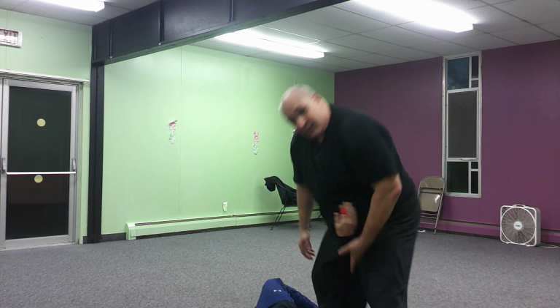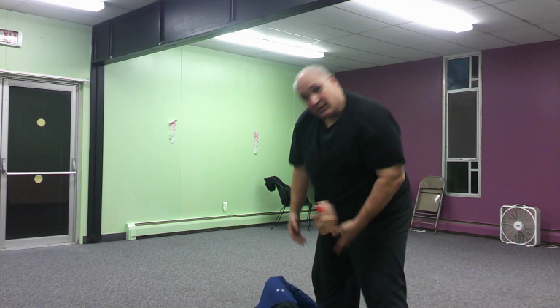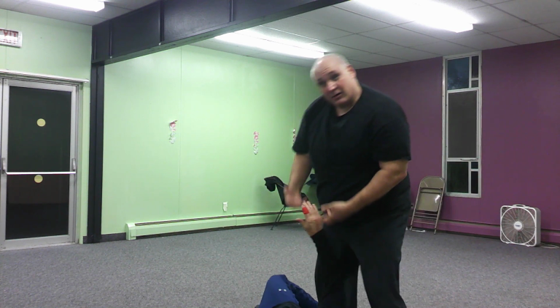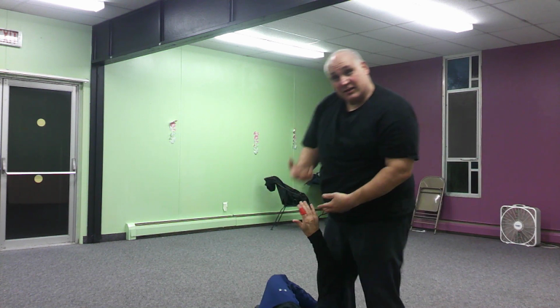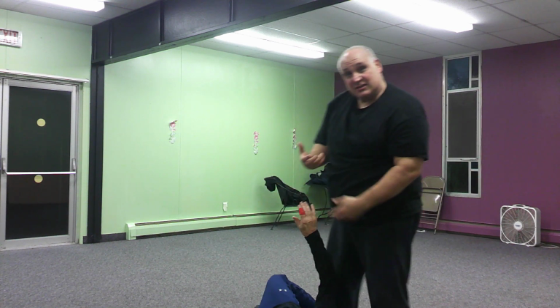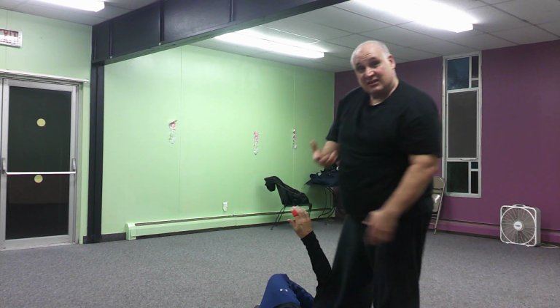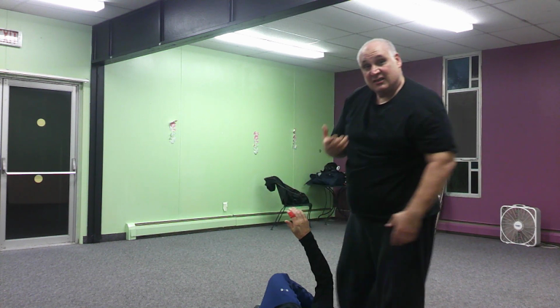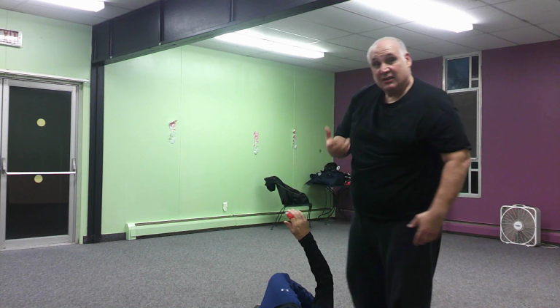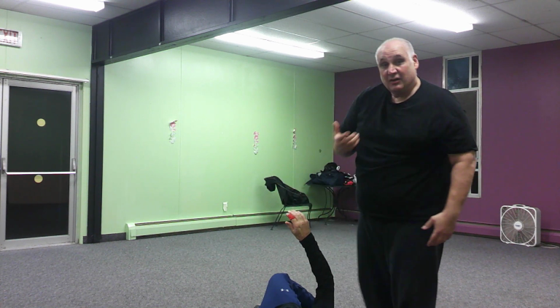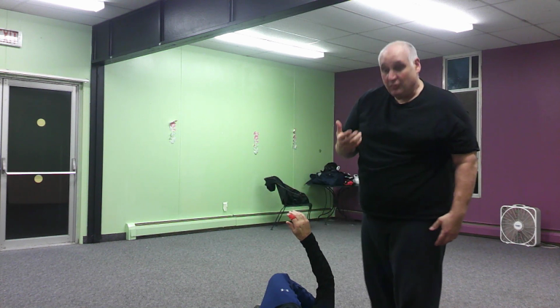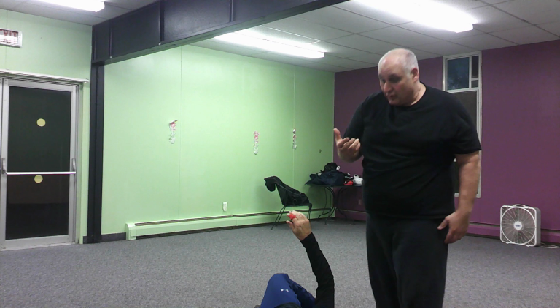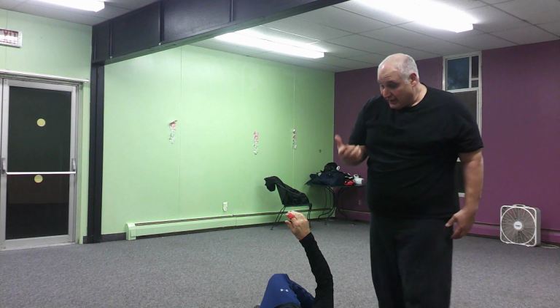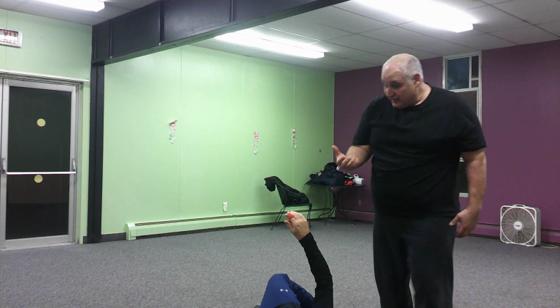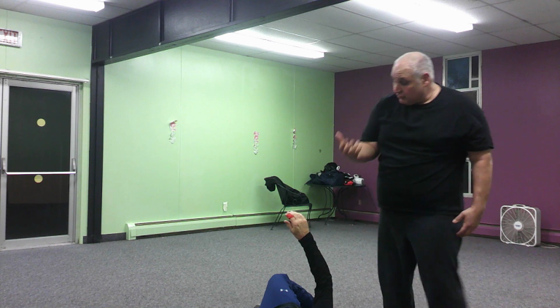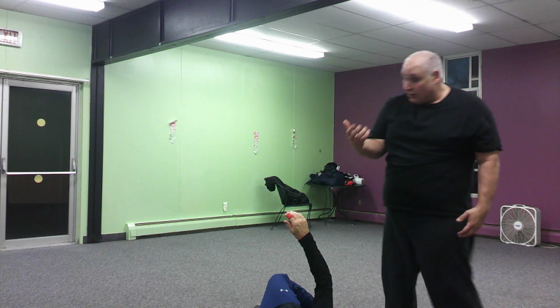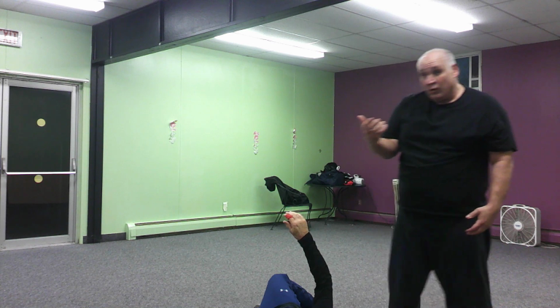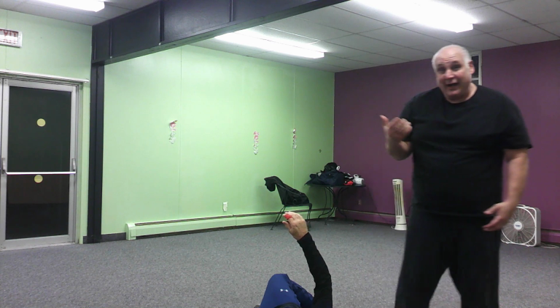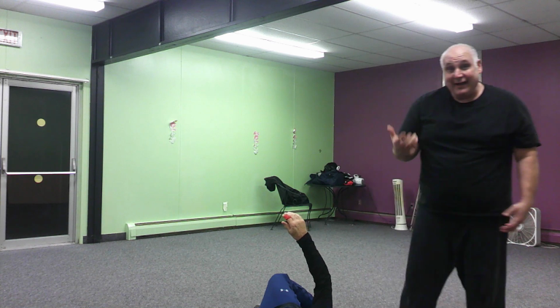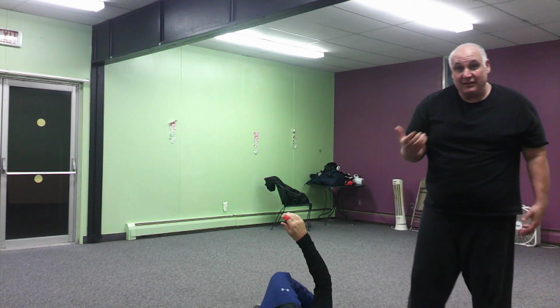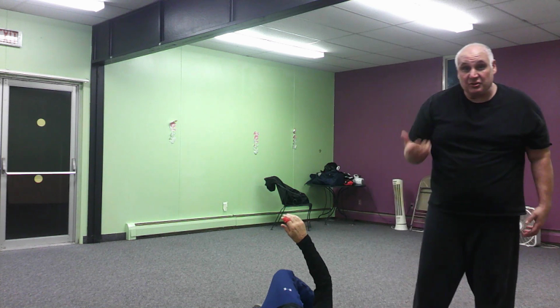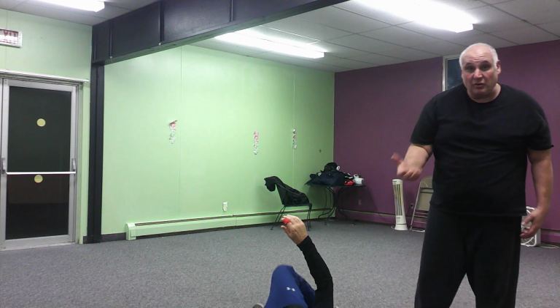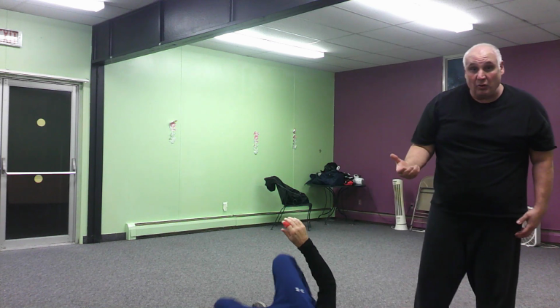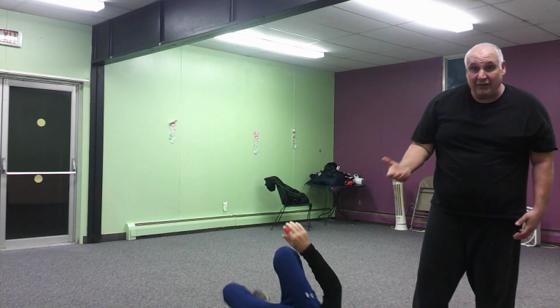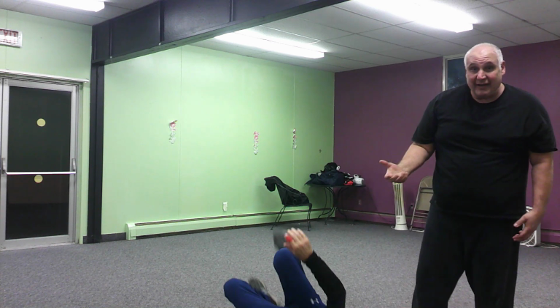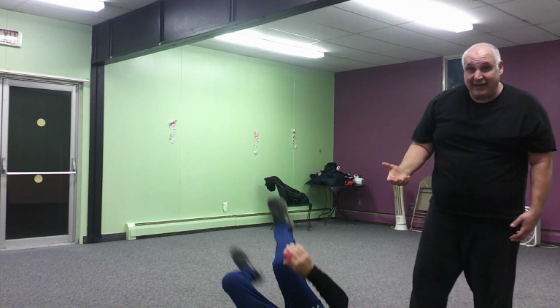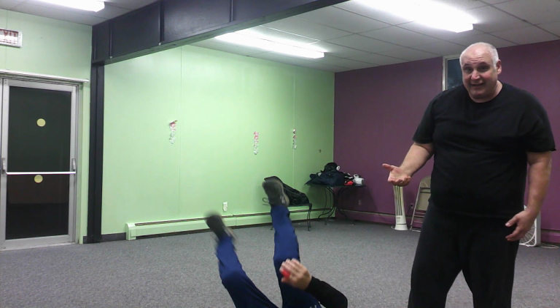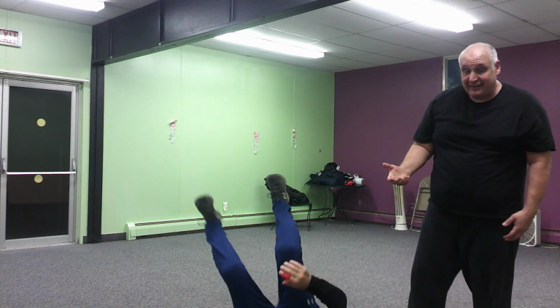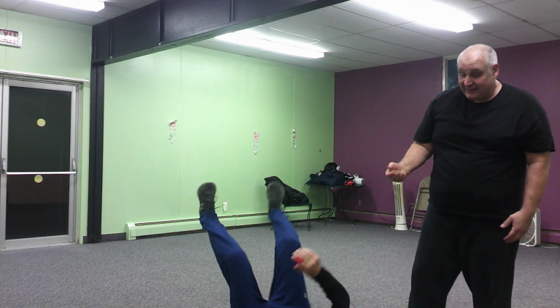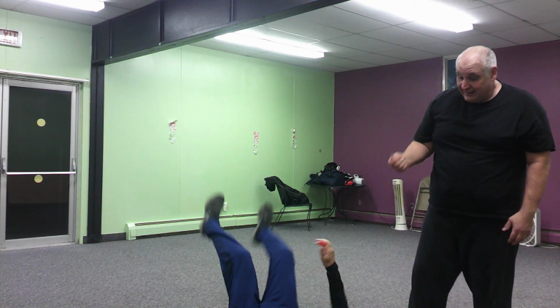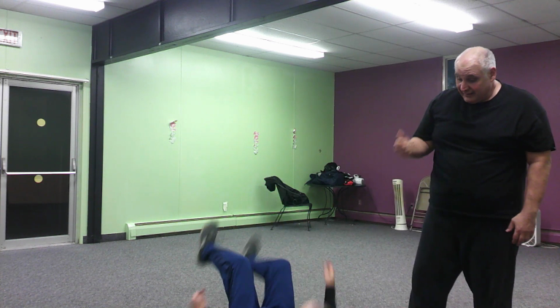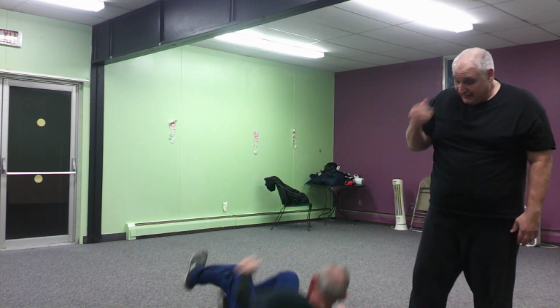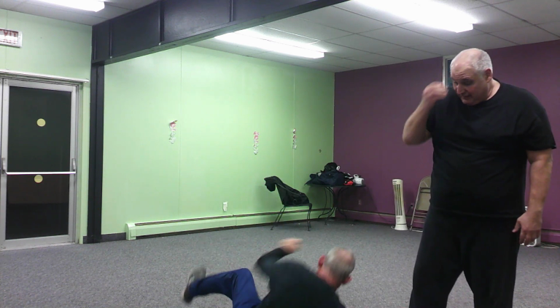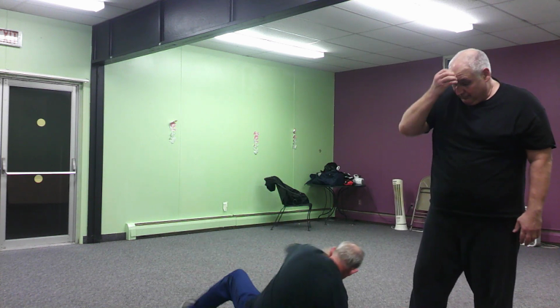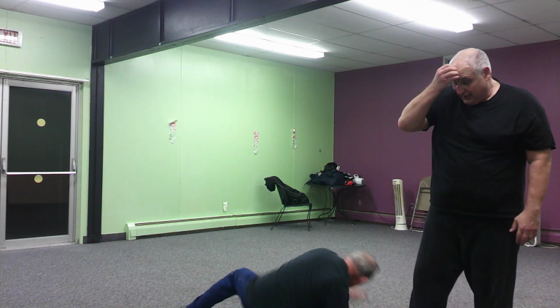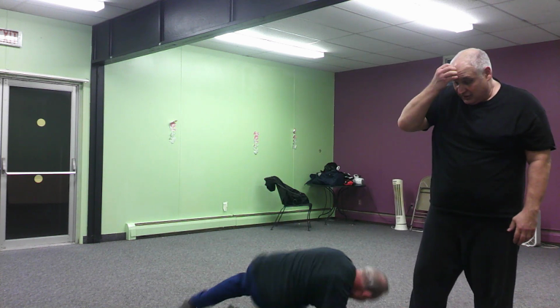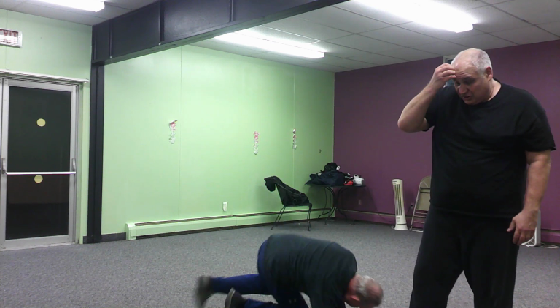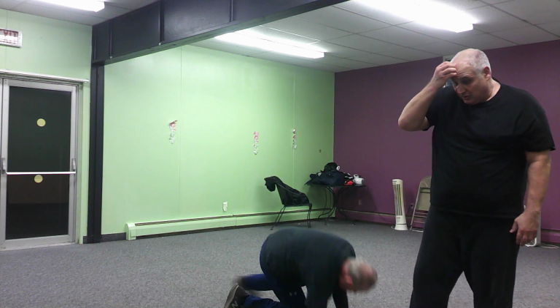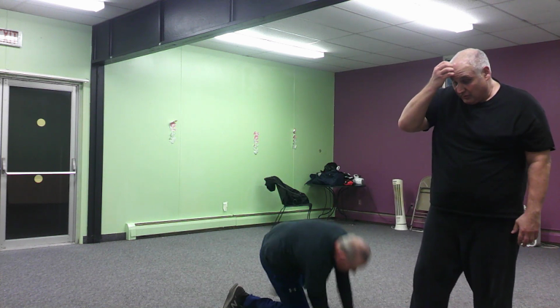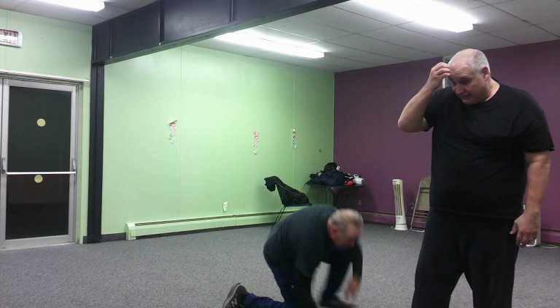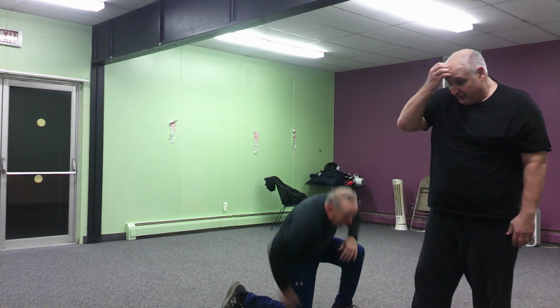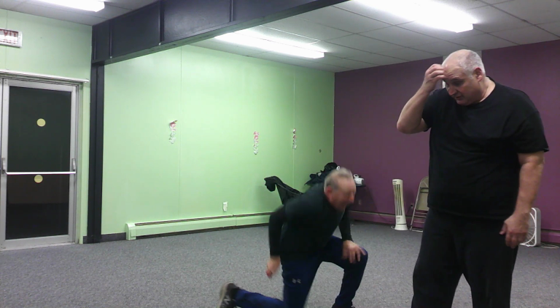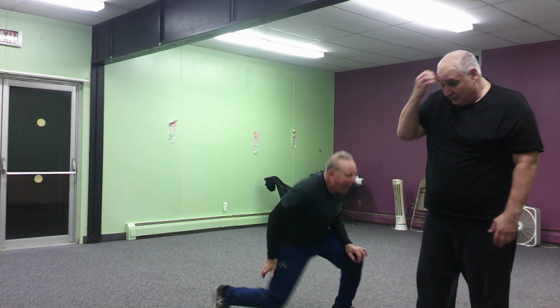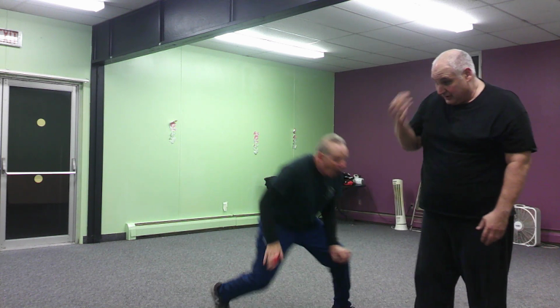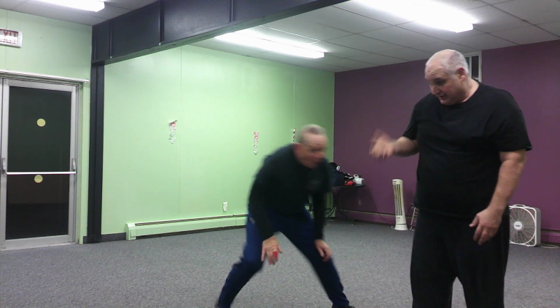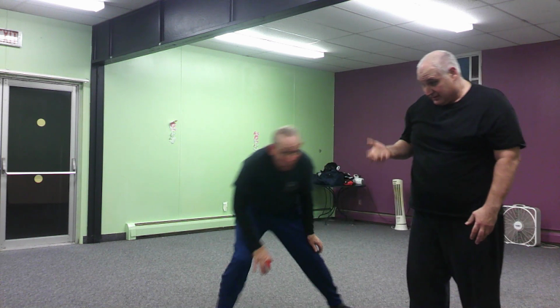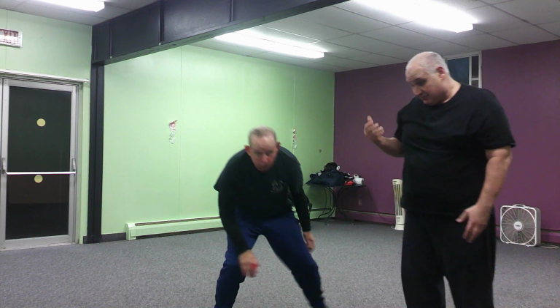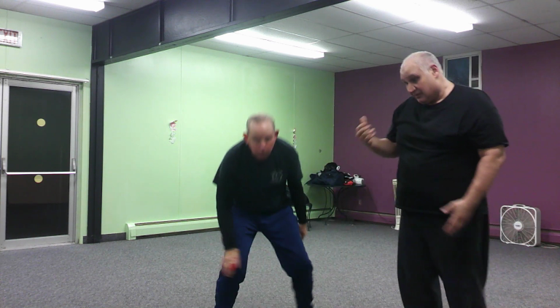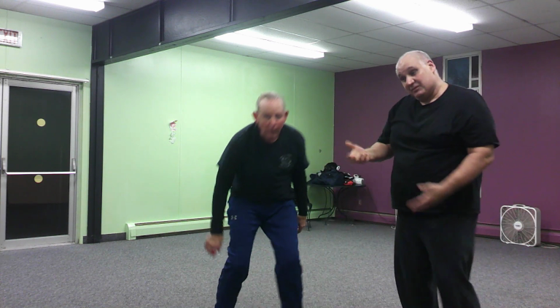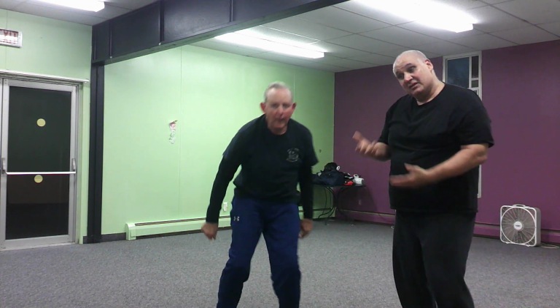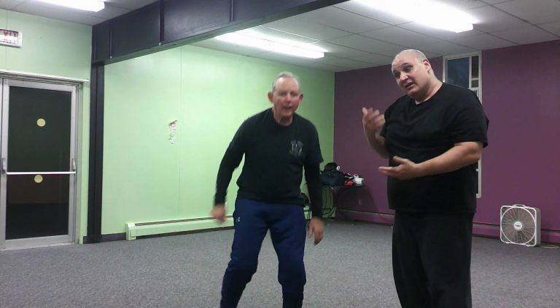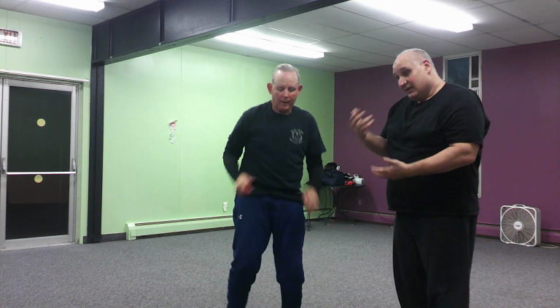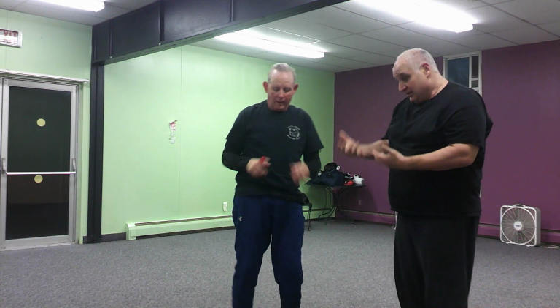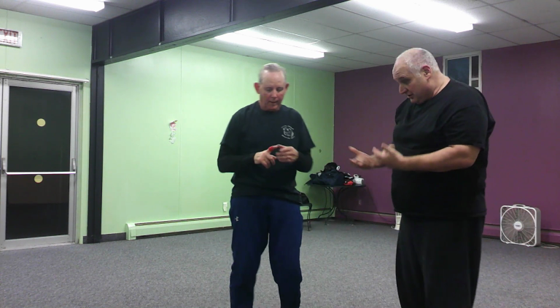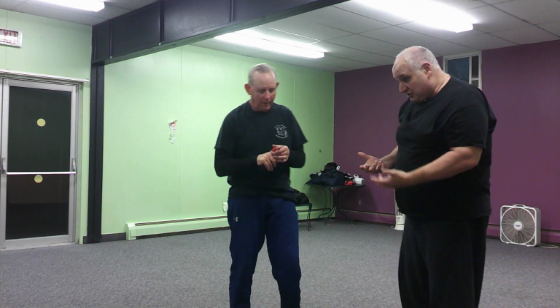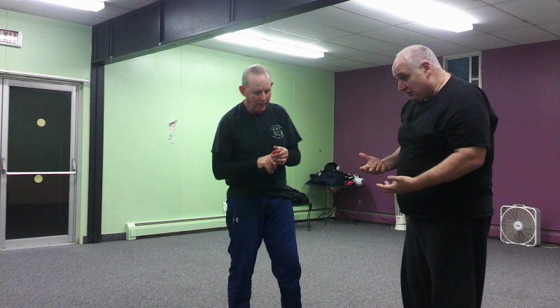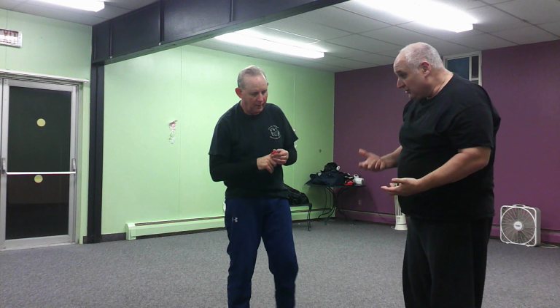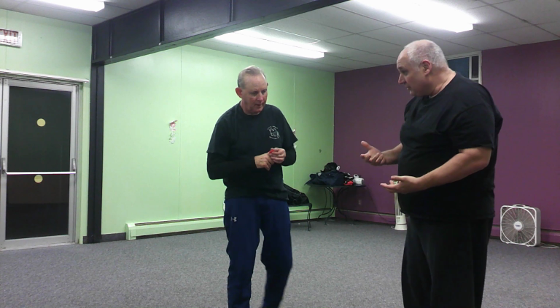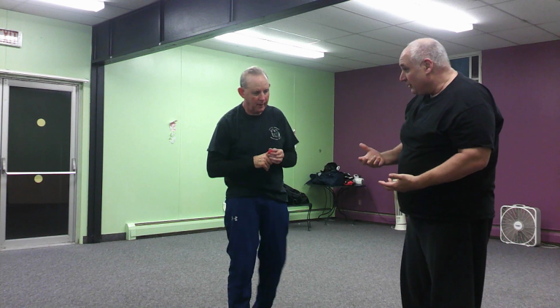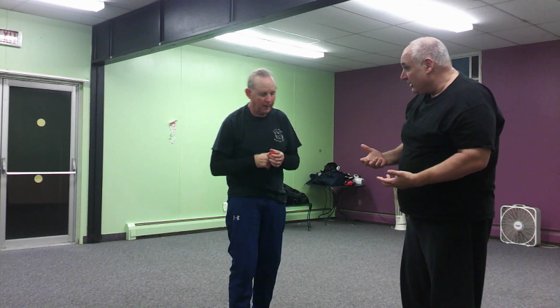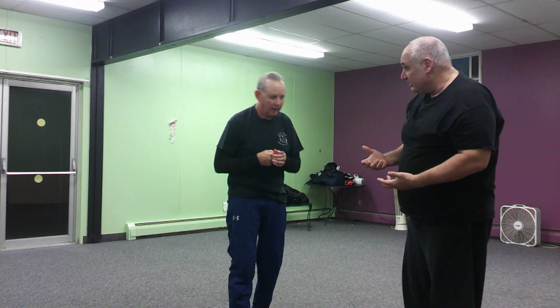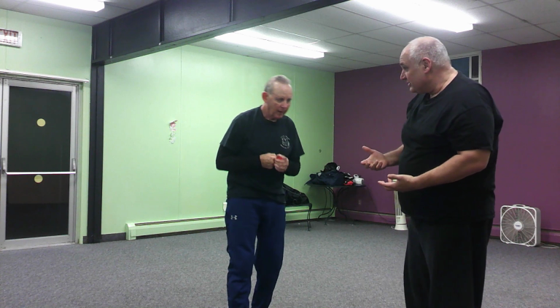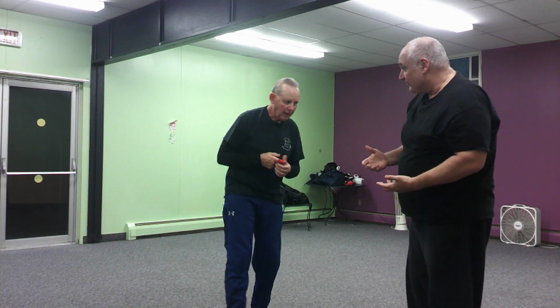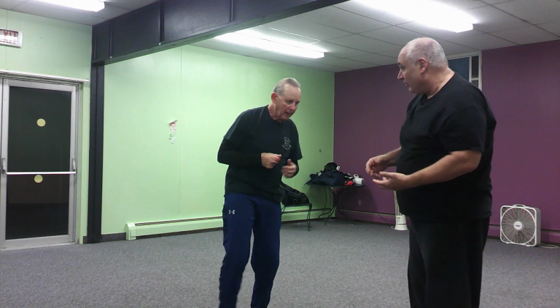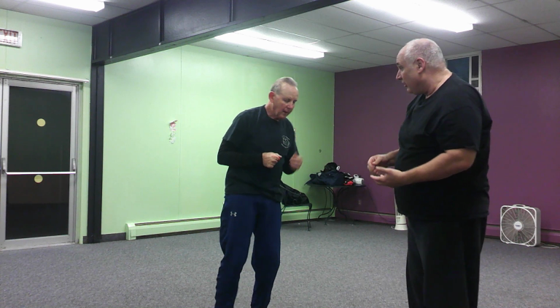Notice when I throw, I control the head. Make sure whenever you do one of these throws, you control your partner's fall.